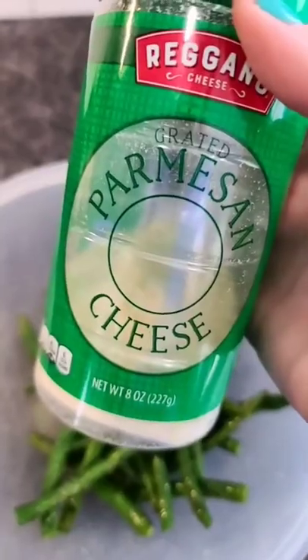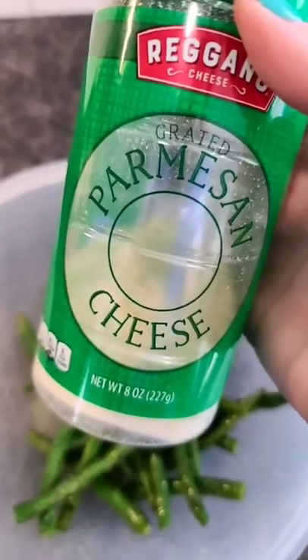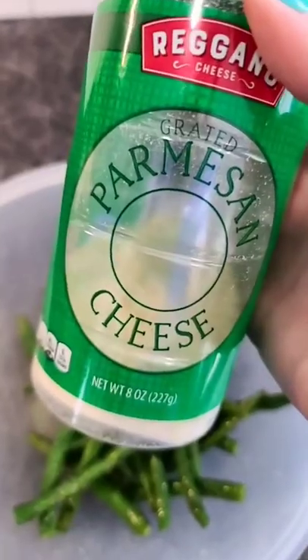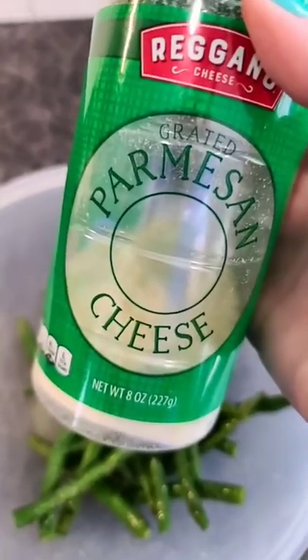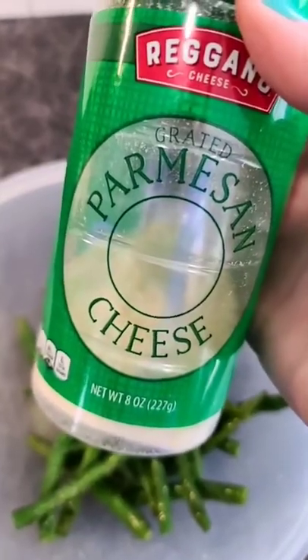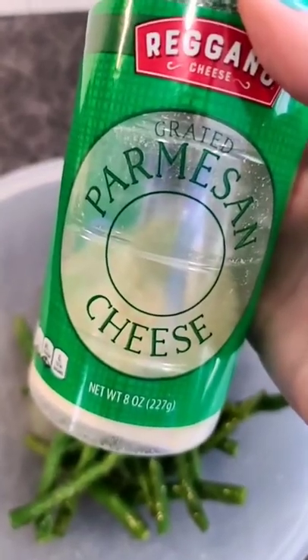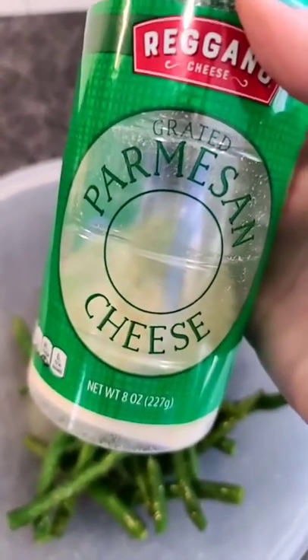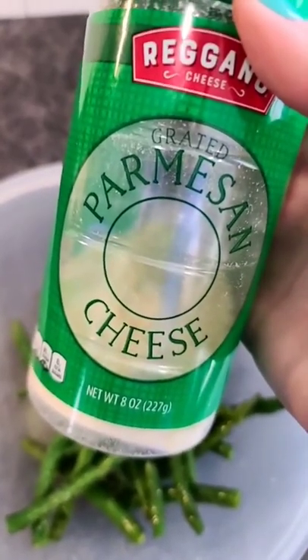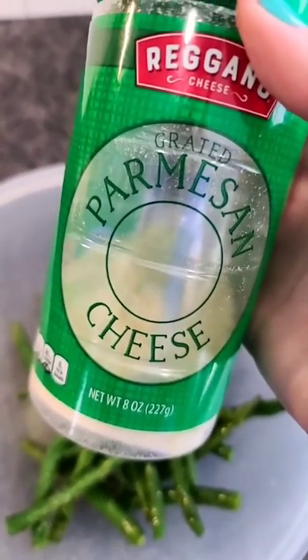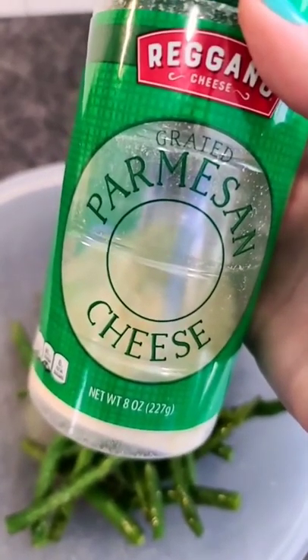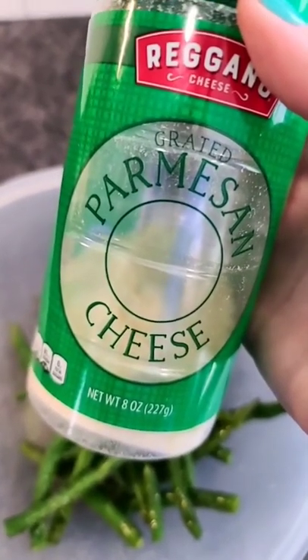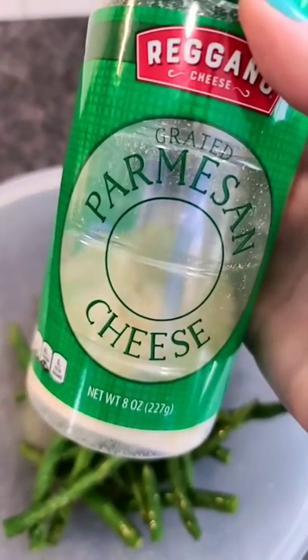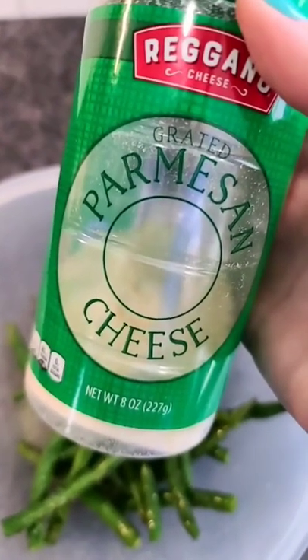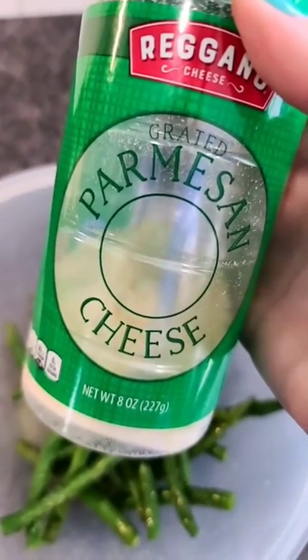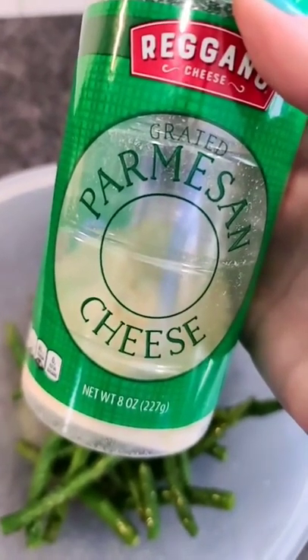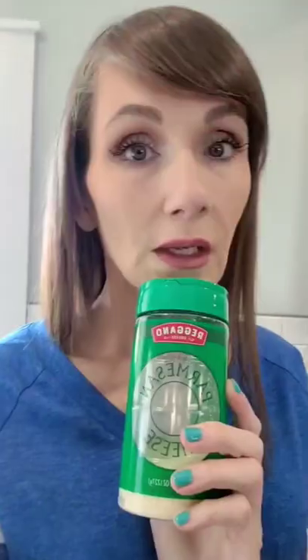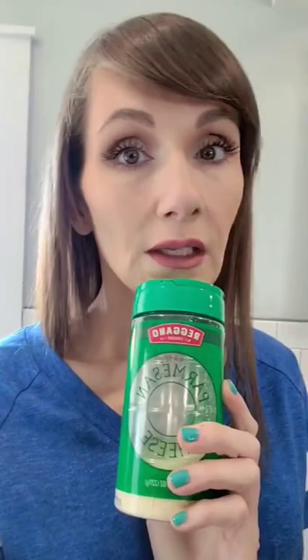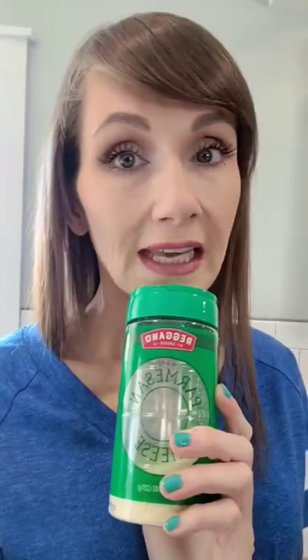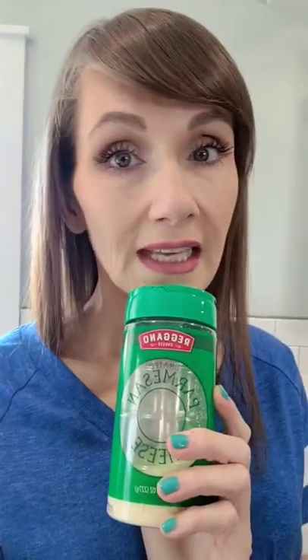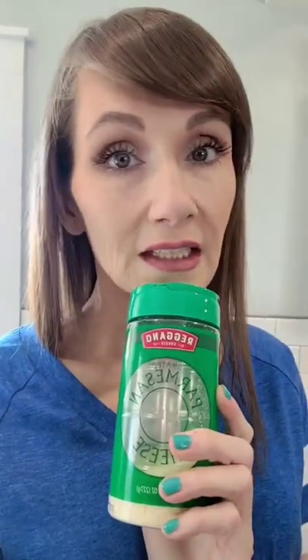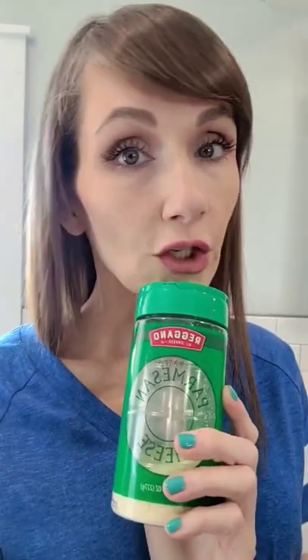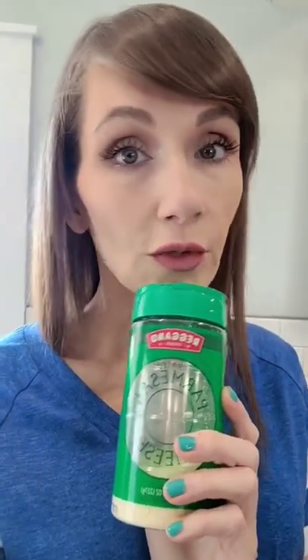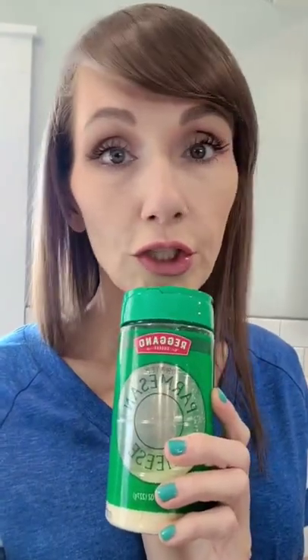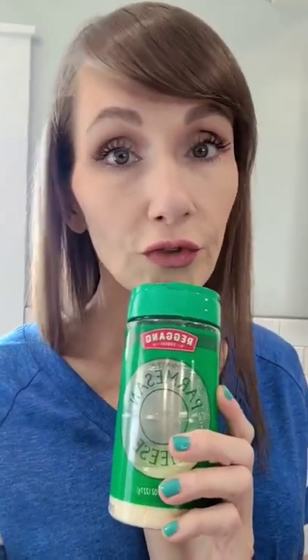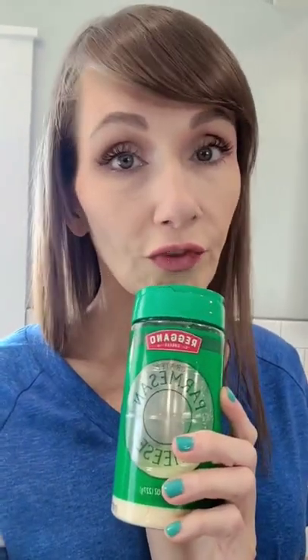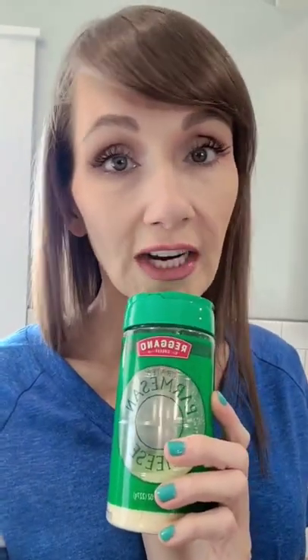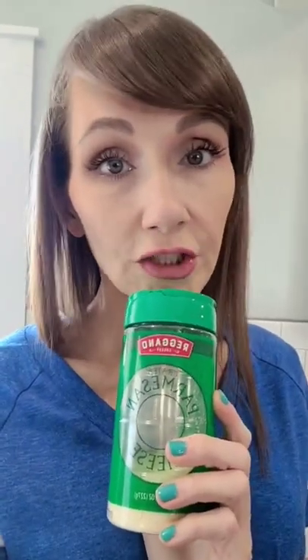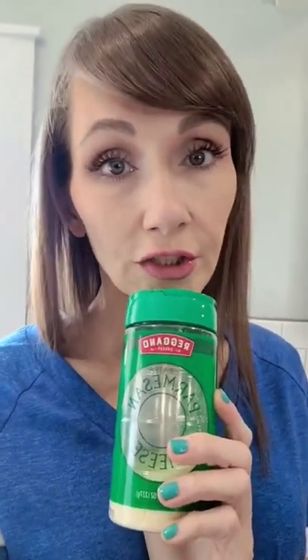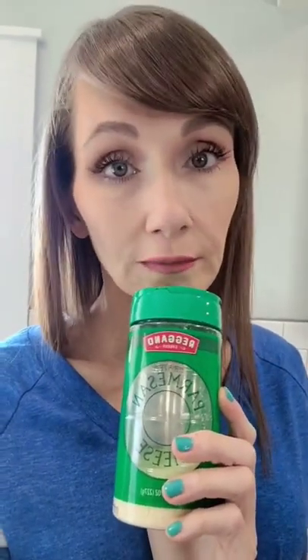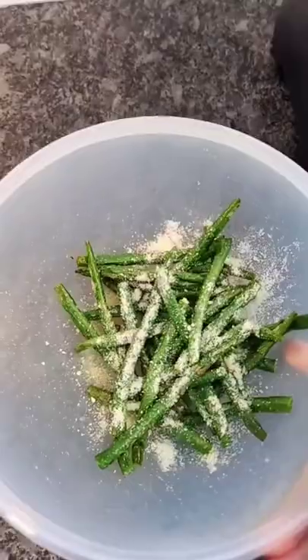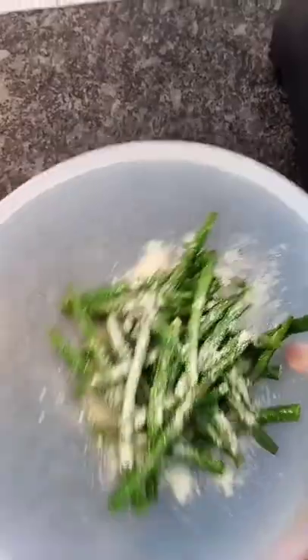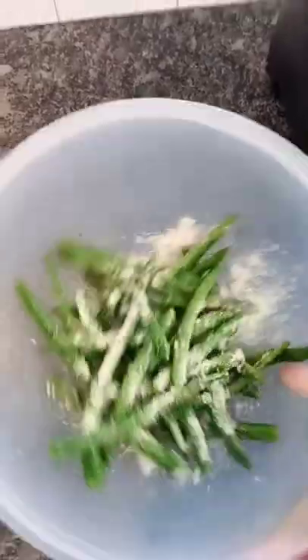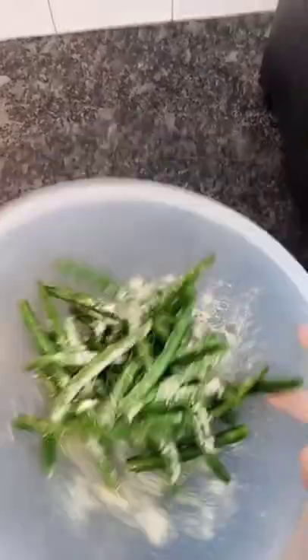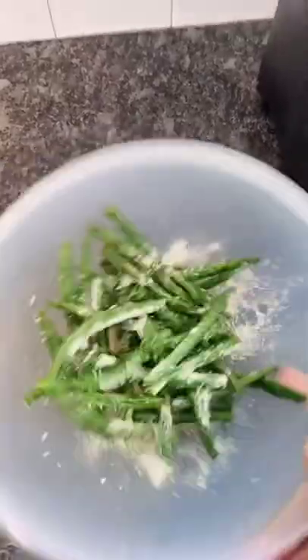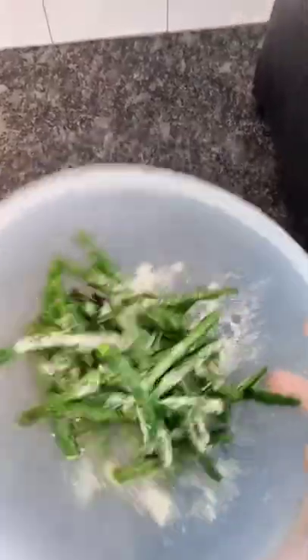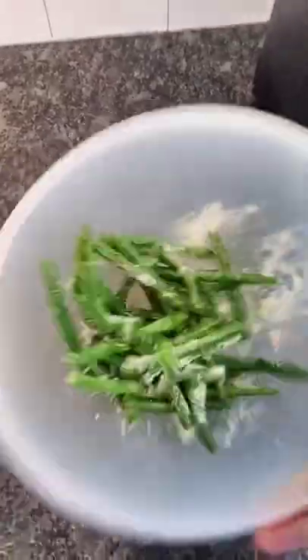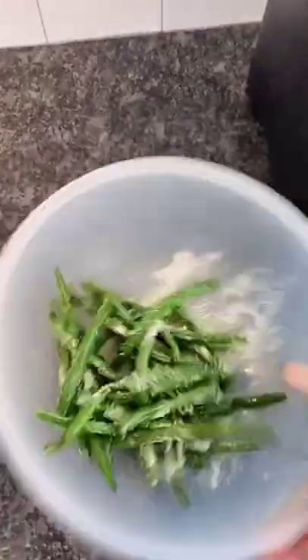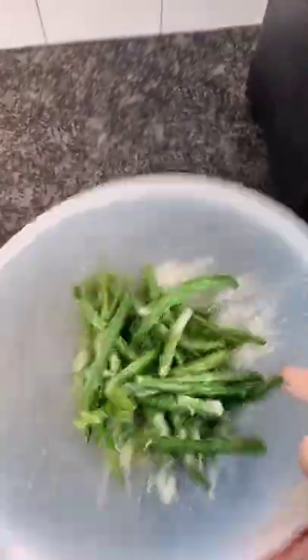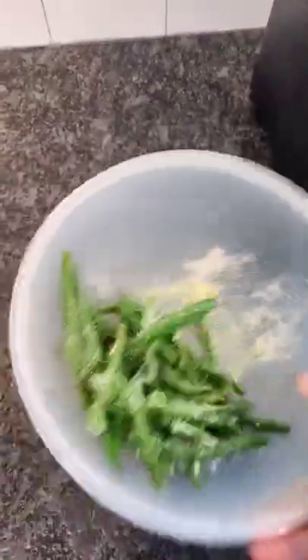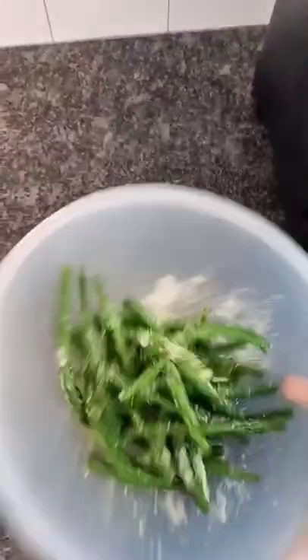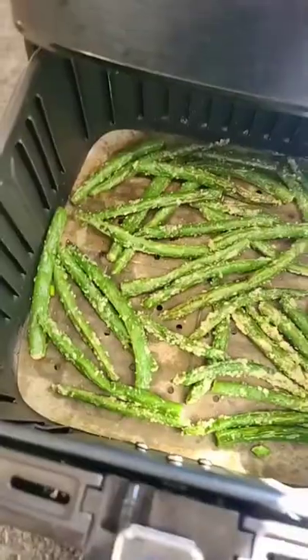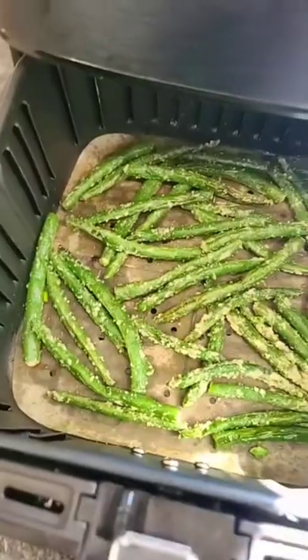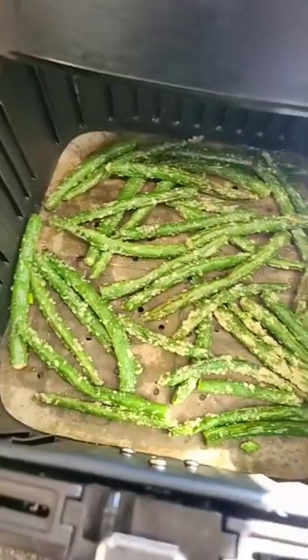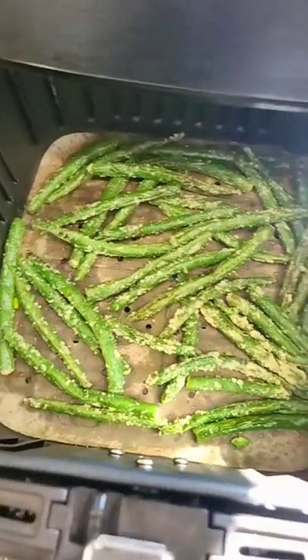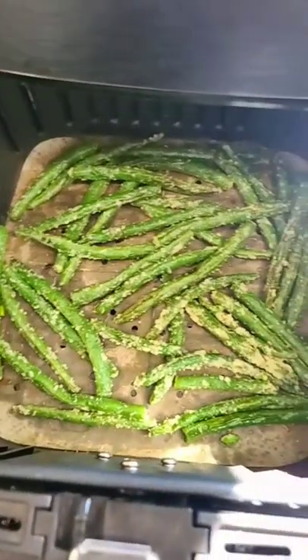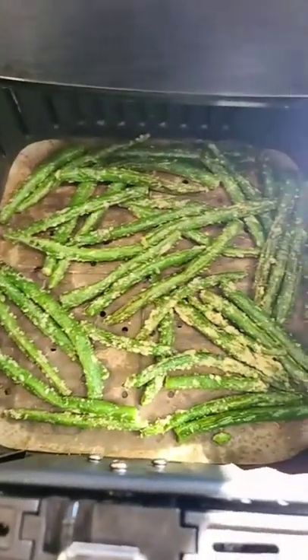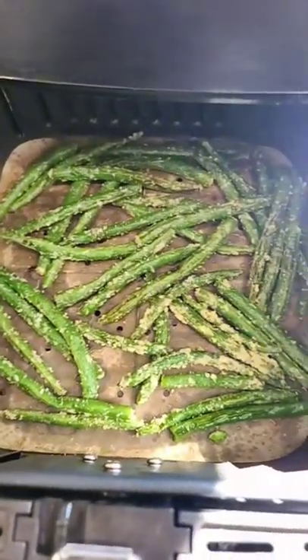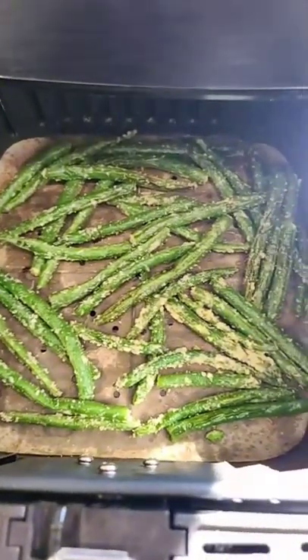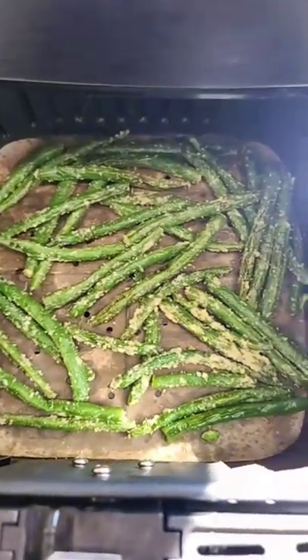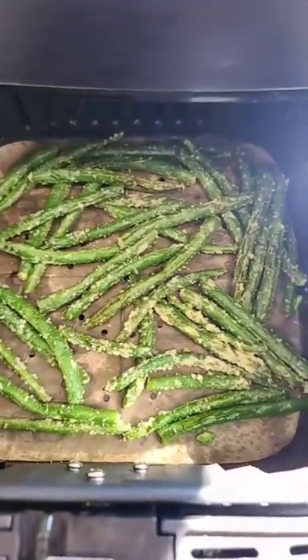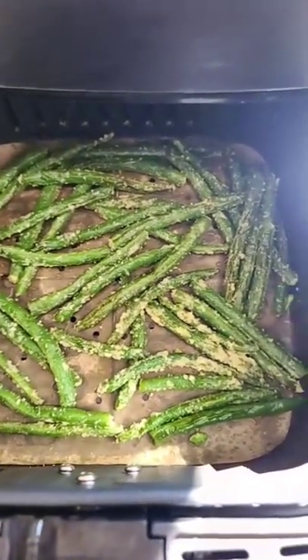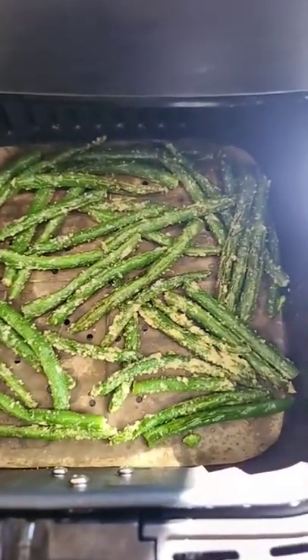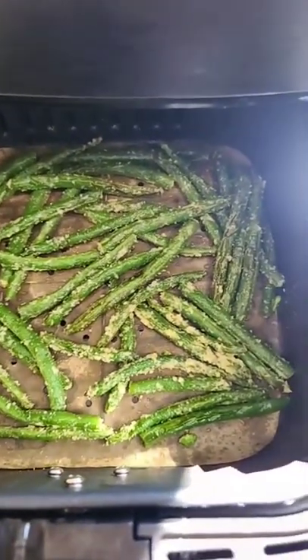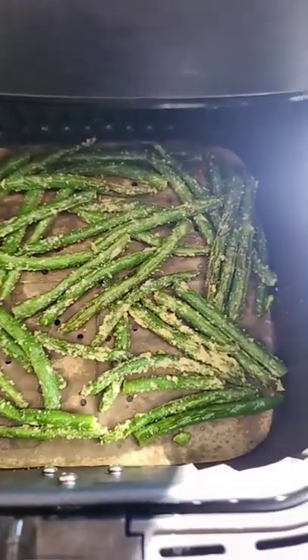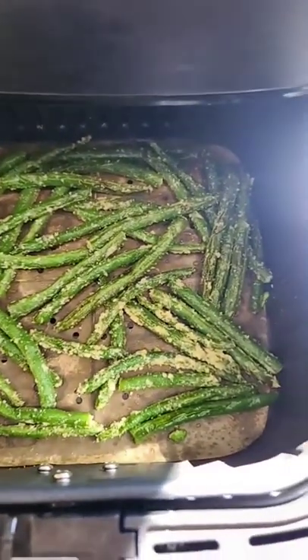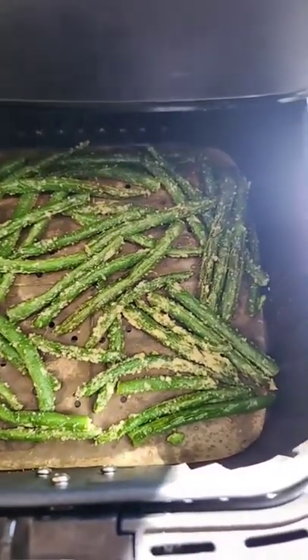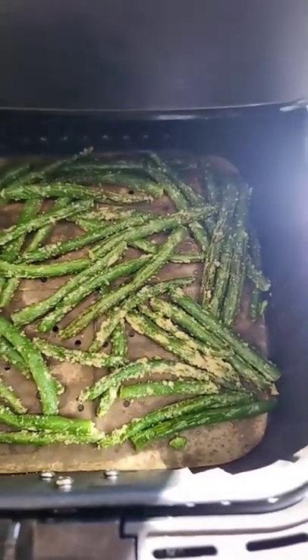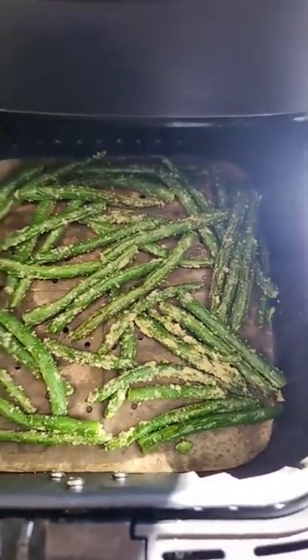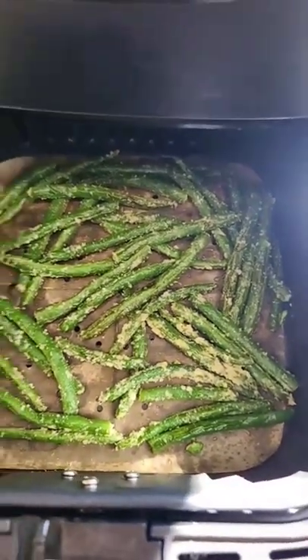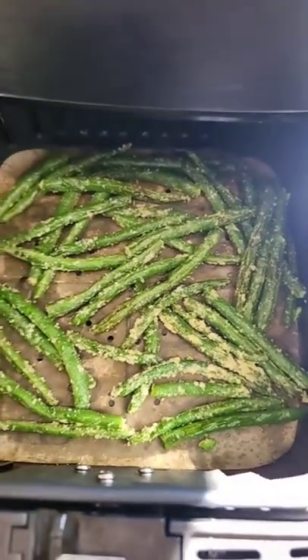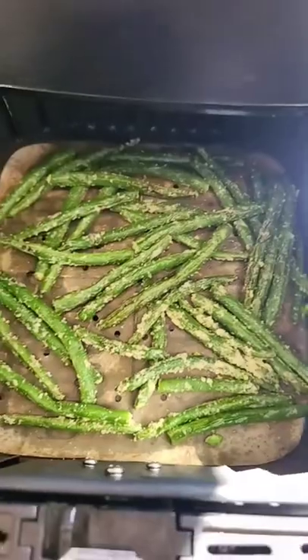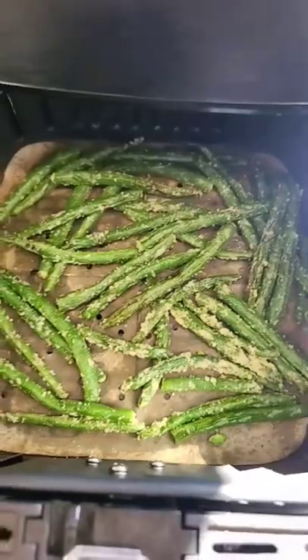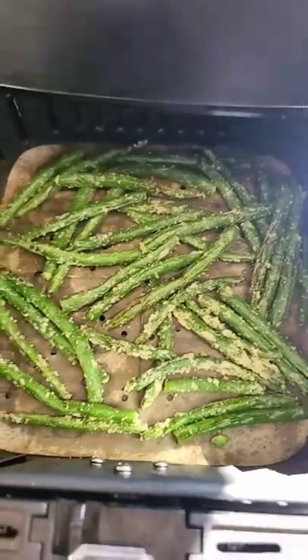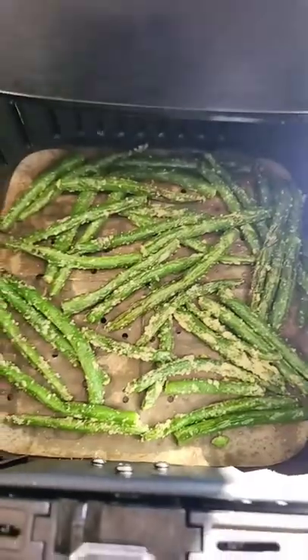Sprinkle with grated Parmesan cheese — yes, you can use fresh. Toss. Back into the air fryer at 400 degrees for four minutes.